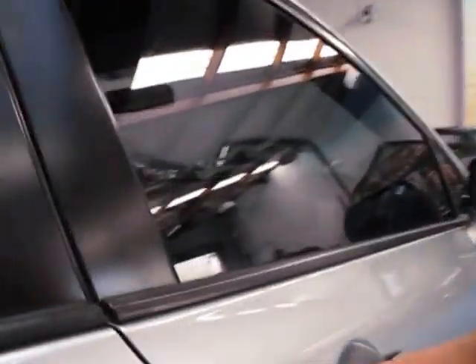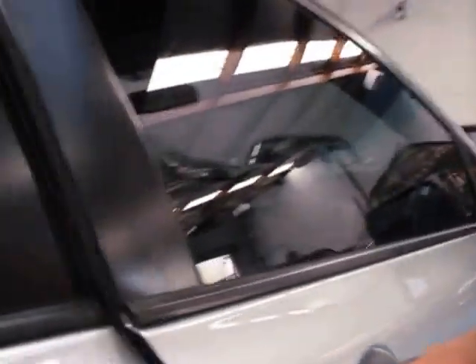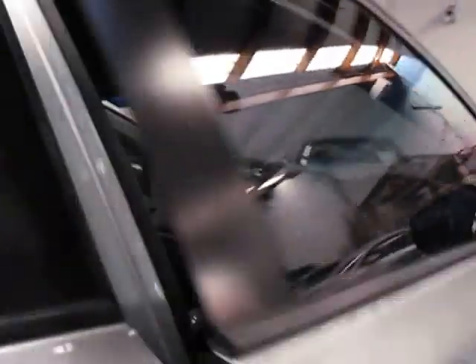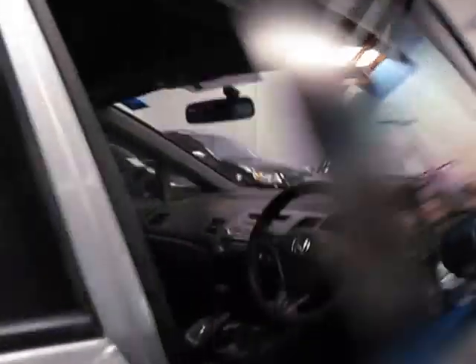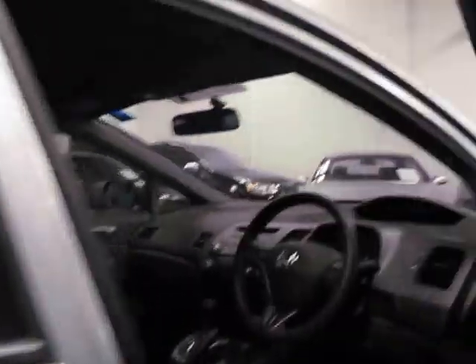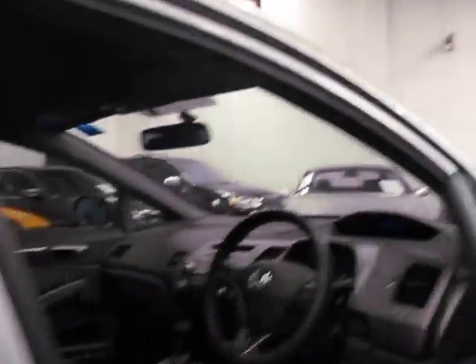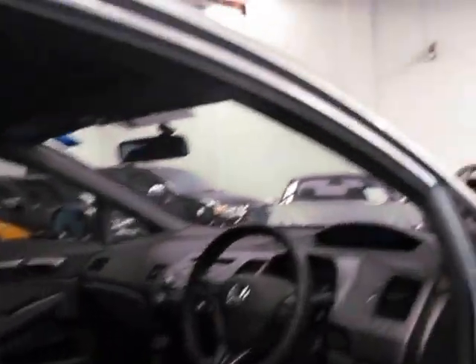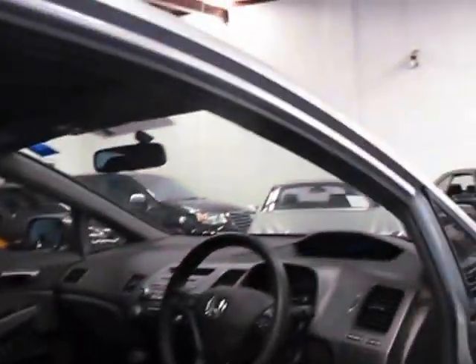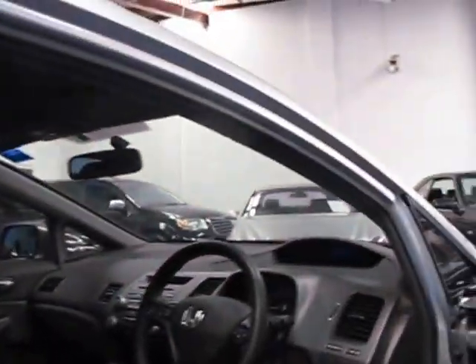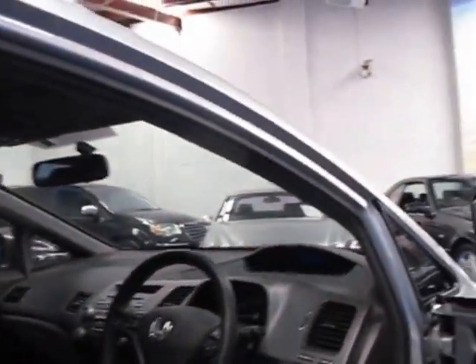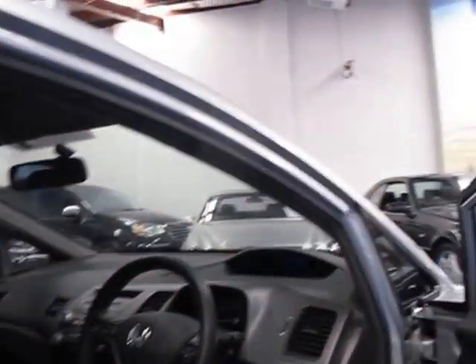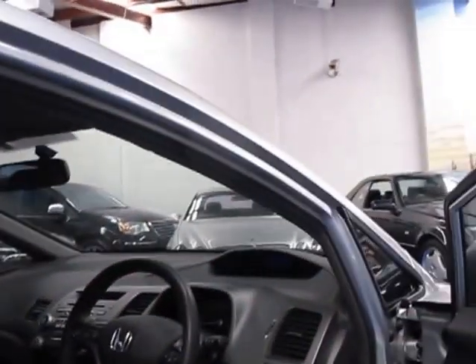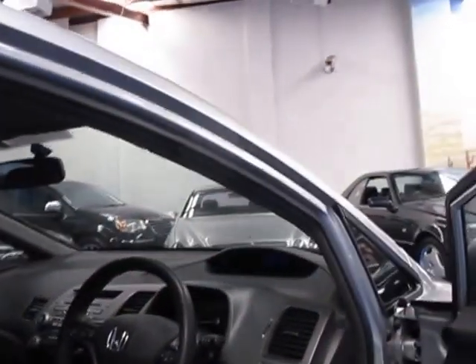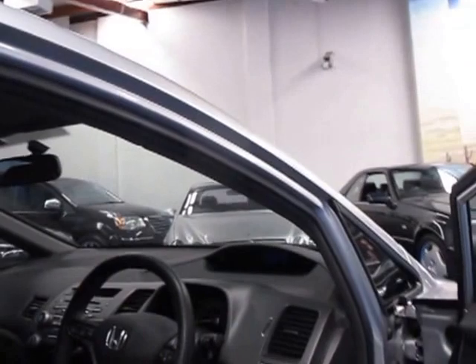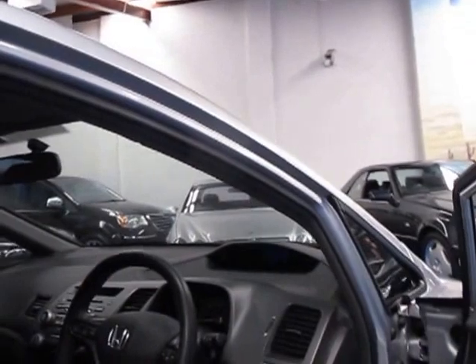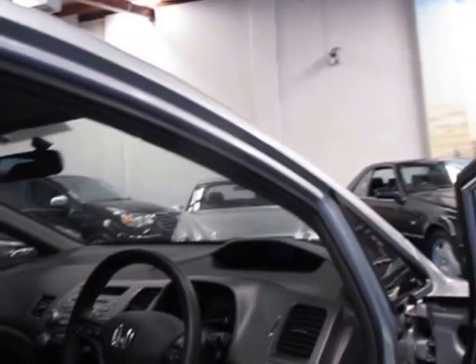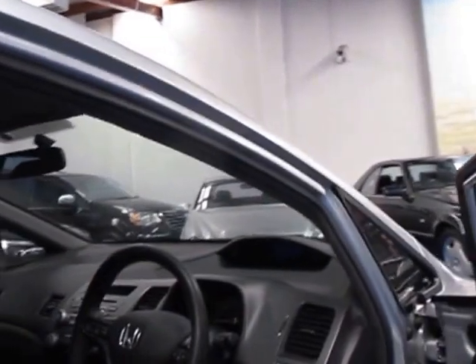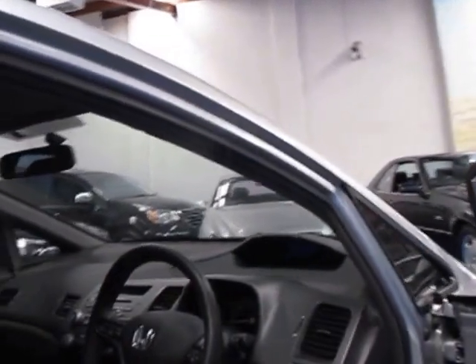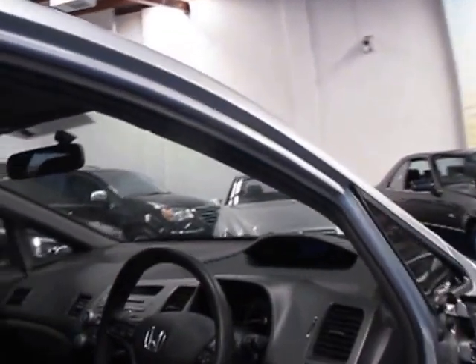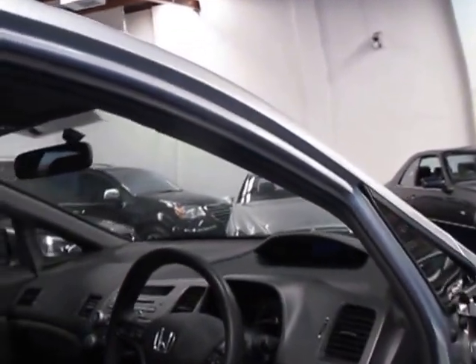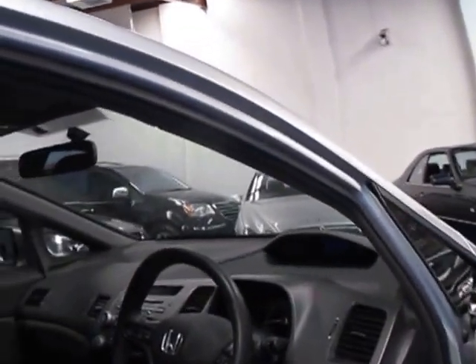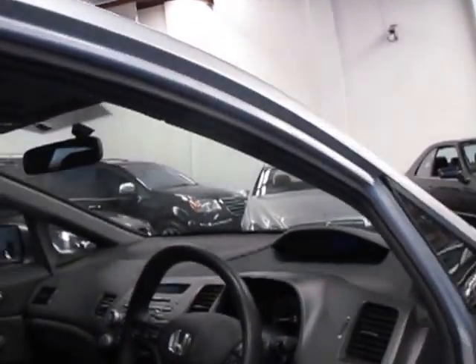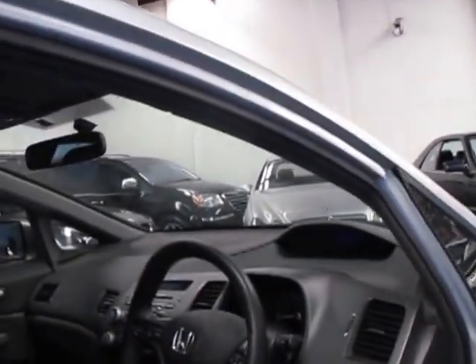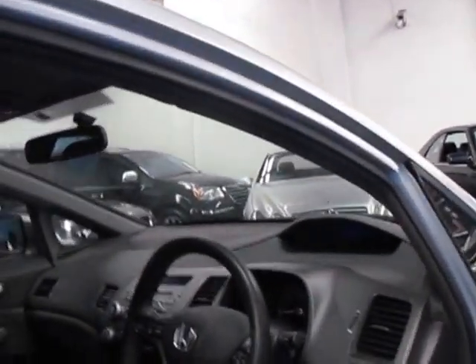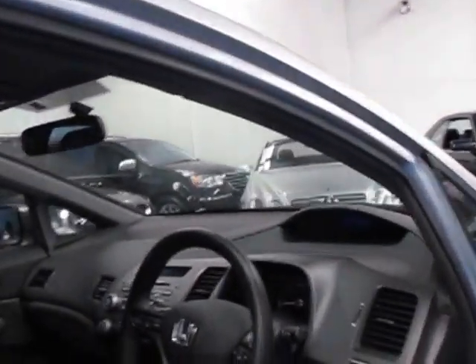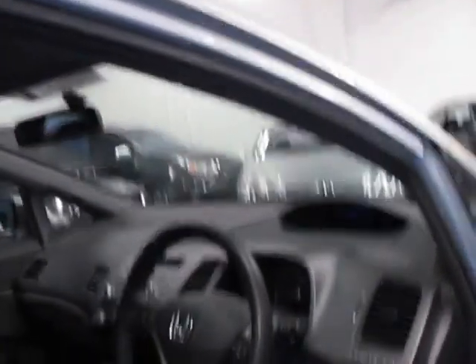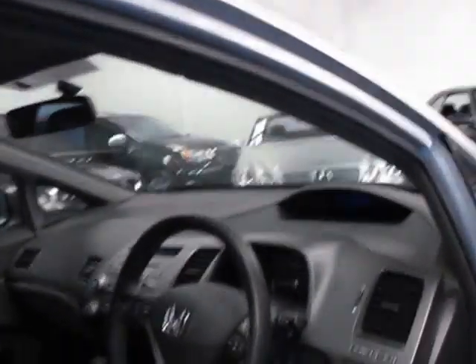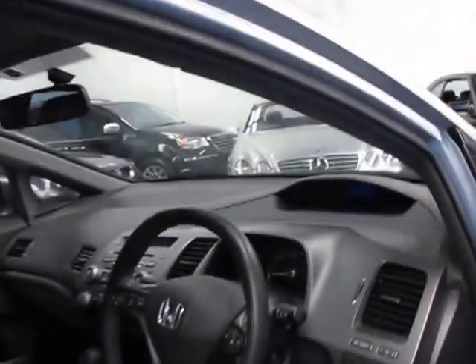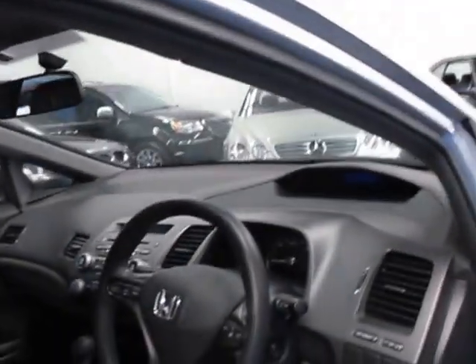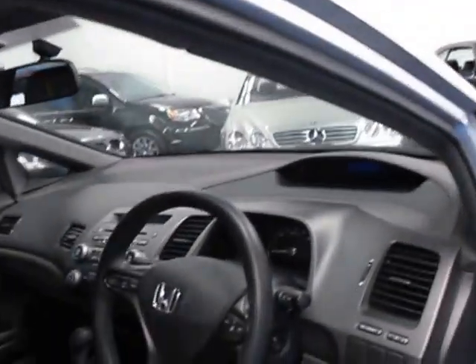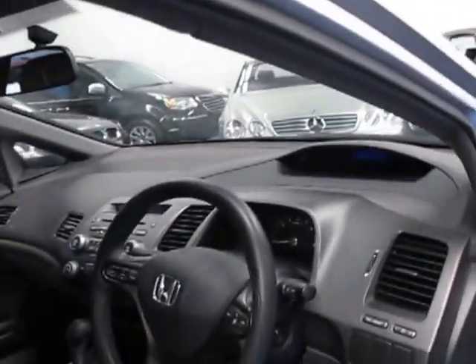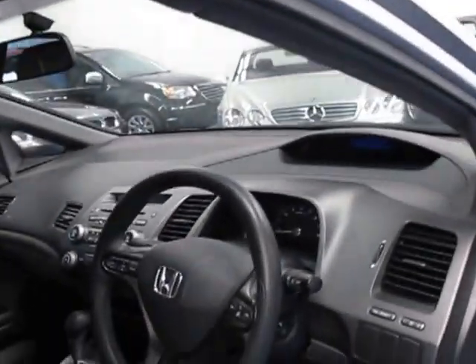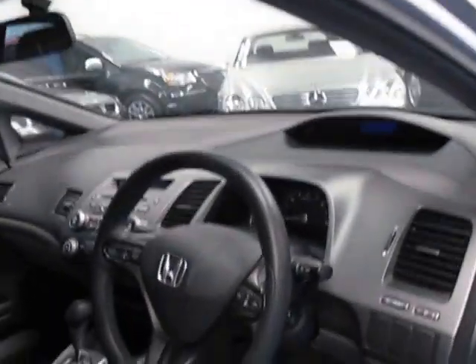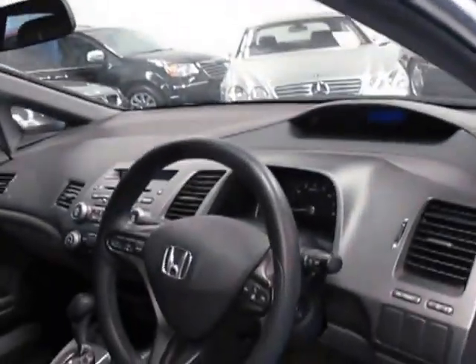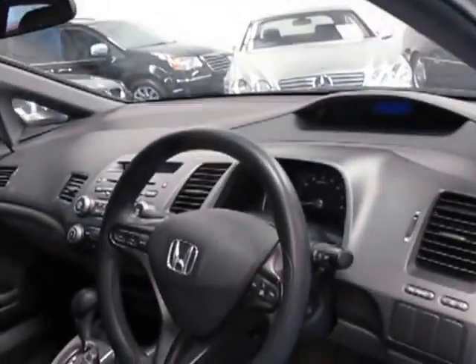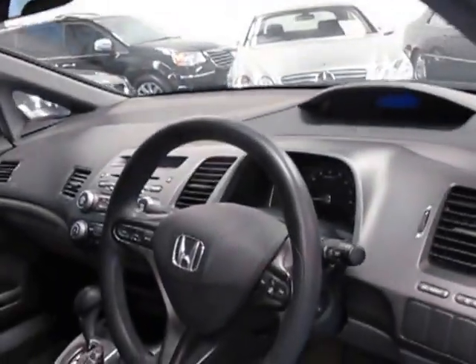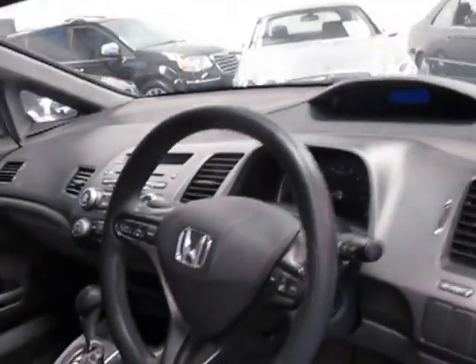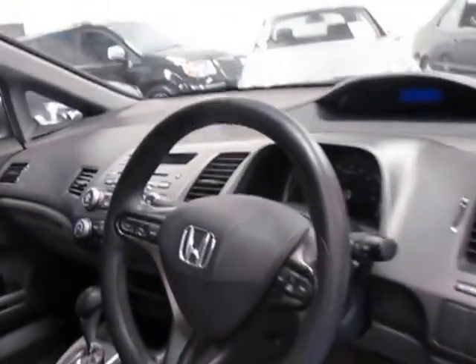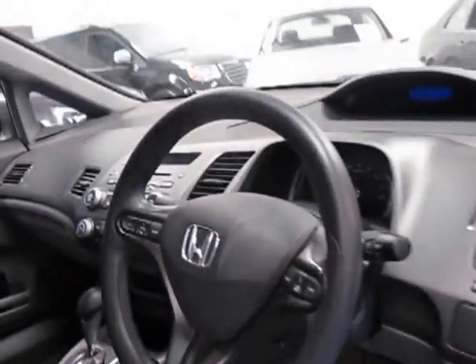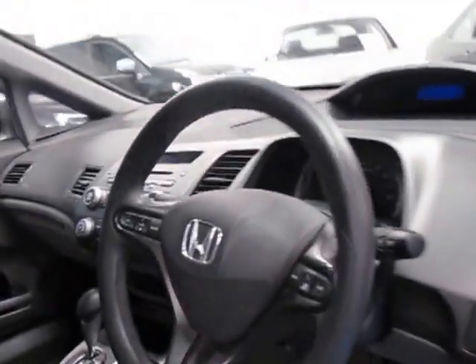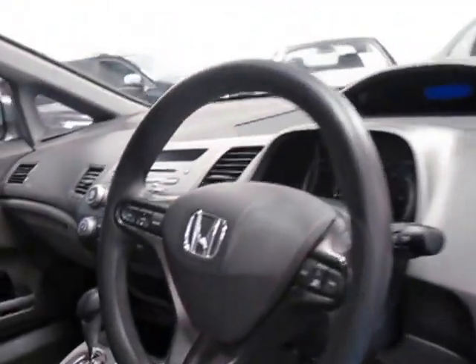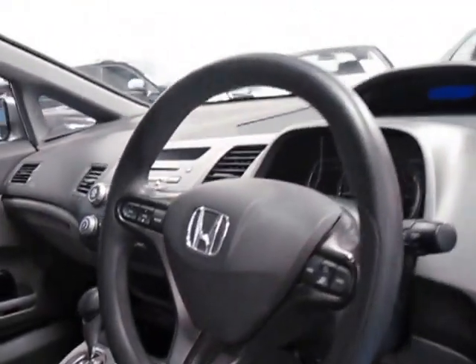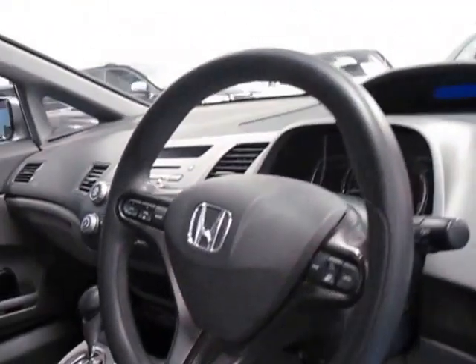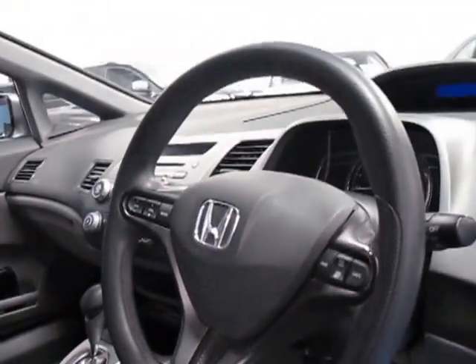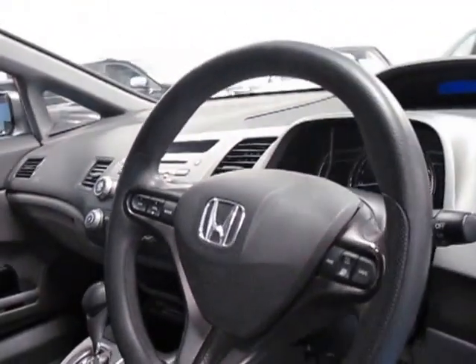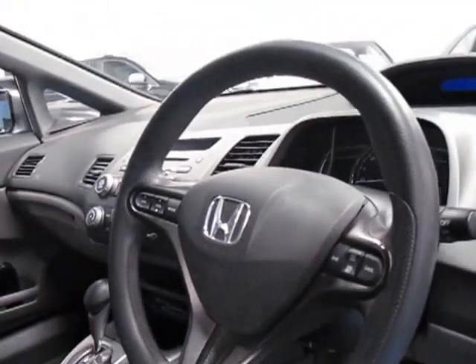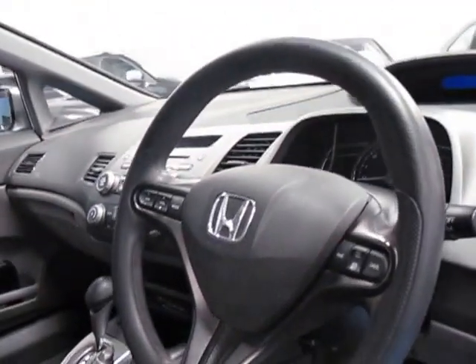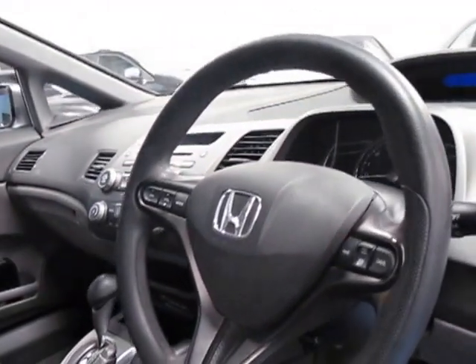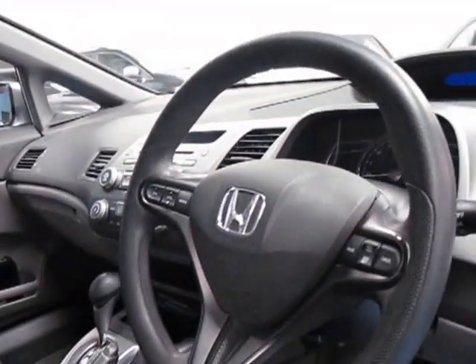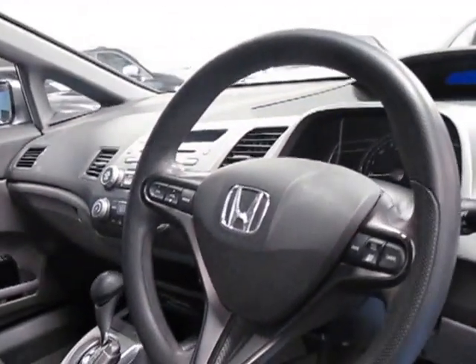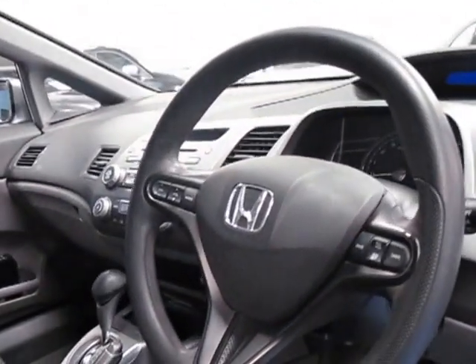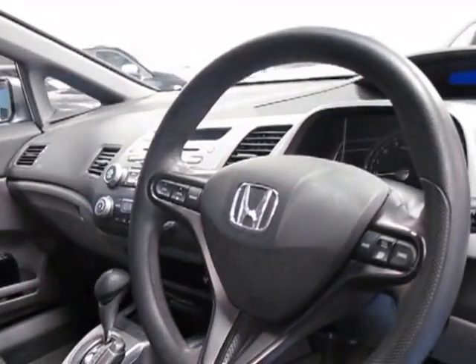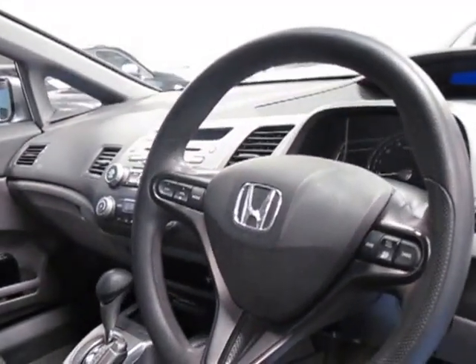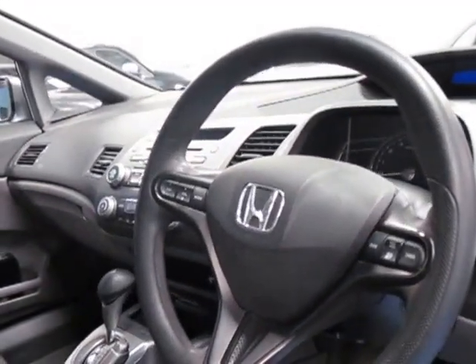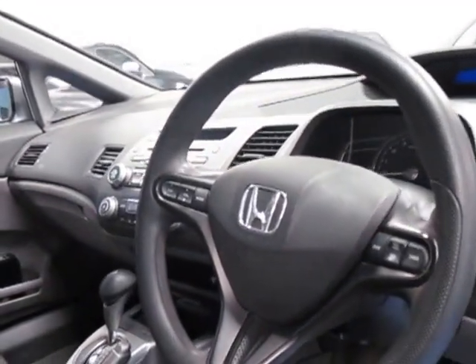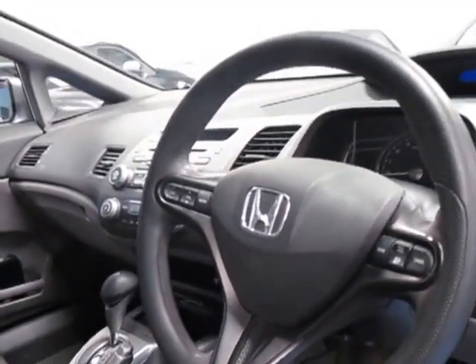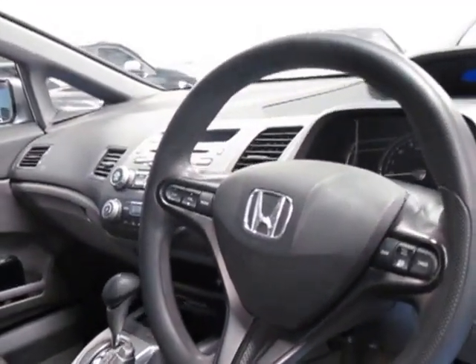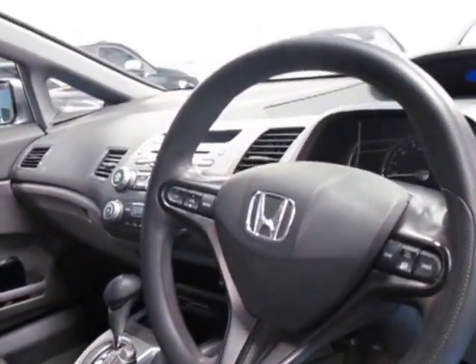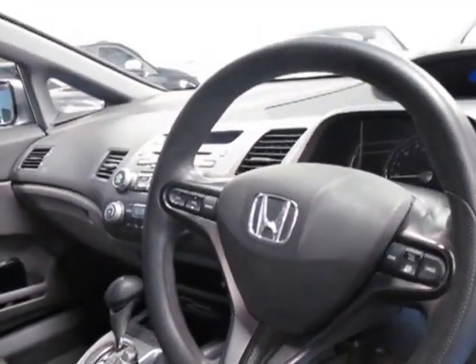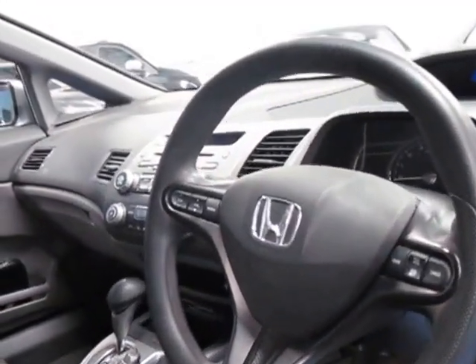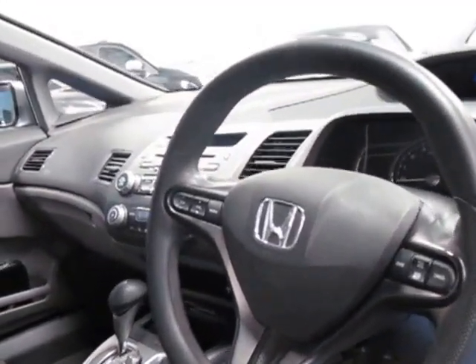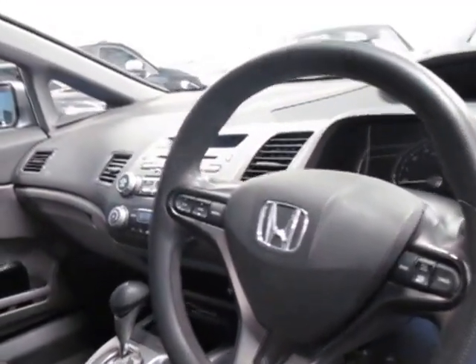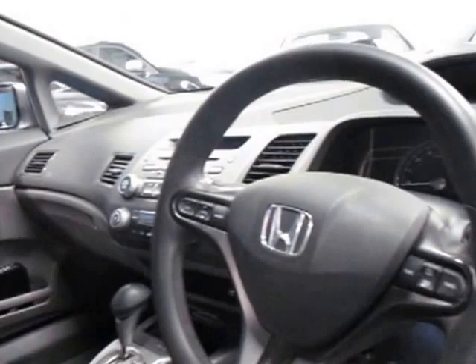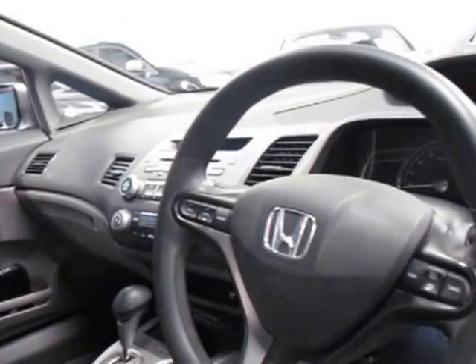It's got a digital display which looks really, really good actually. And it does have cruise control.